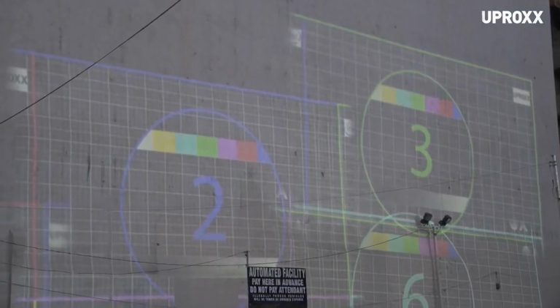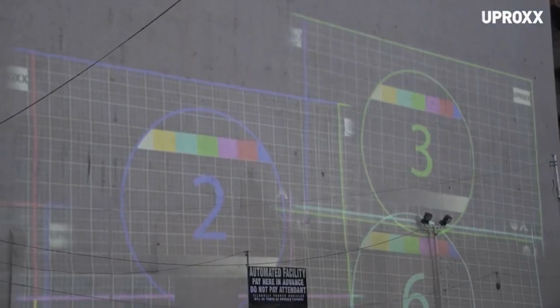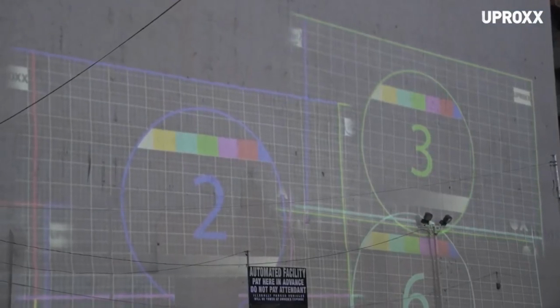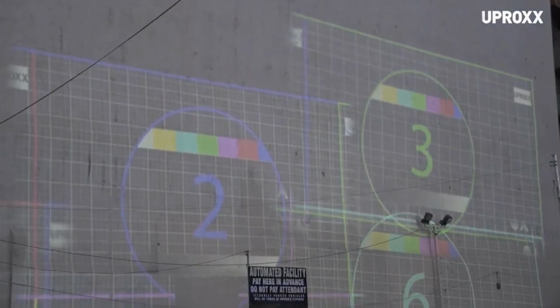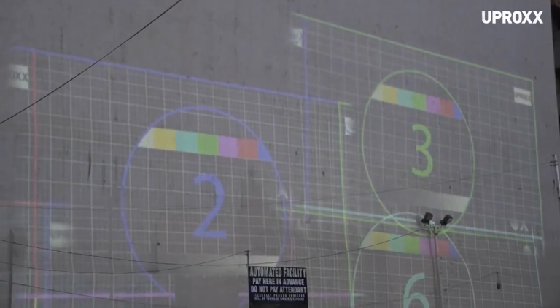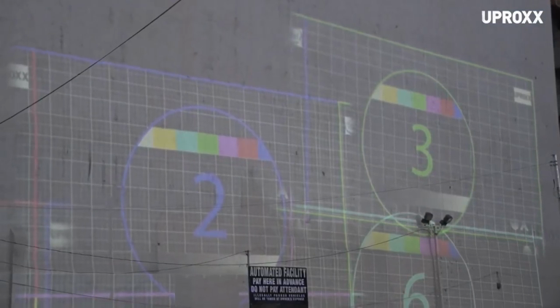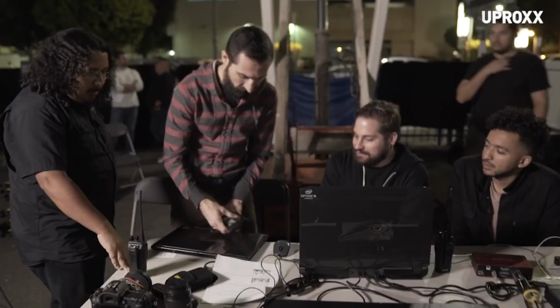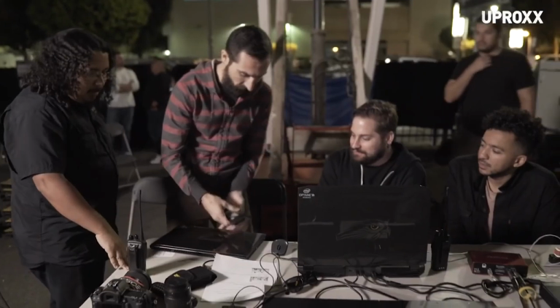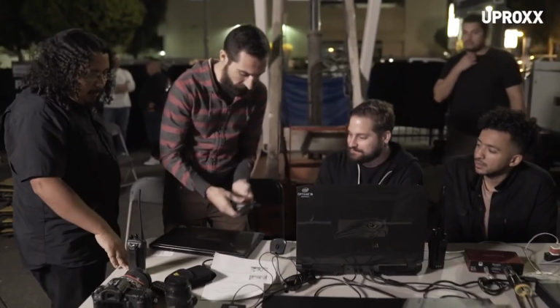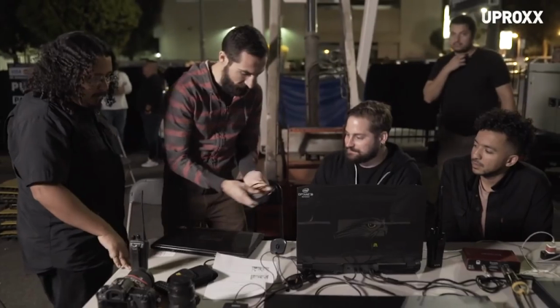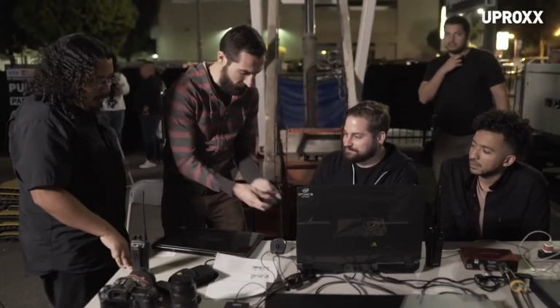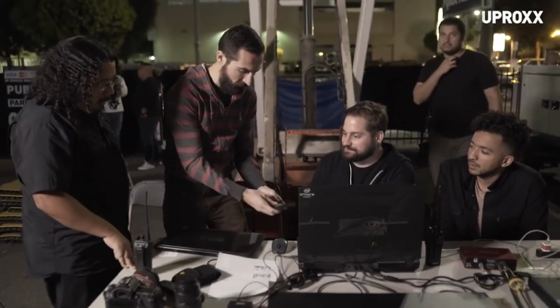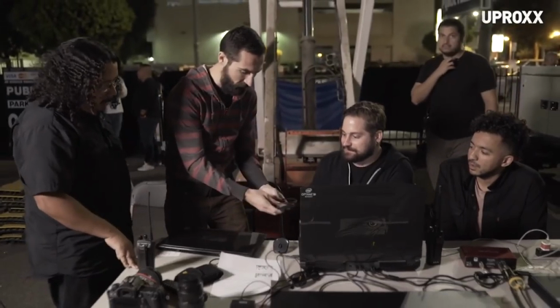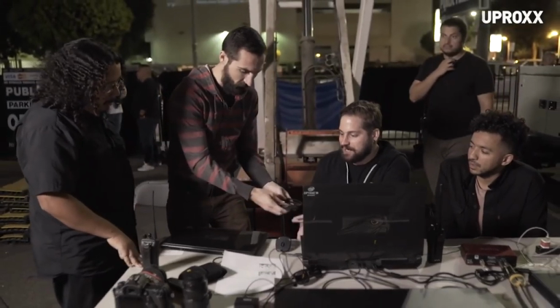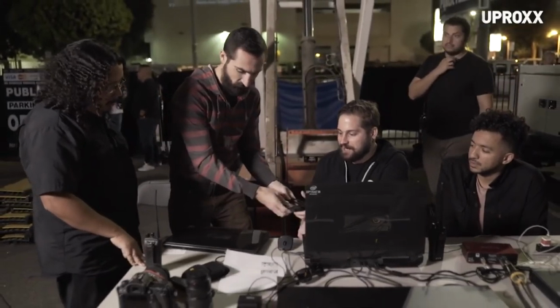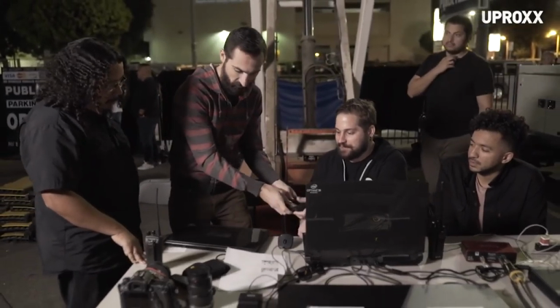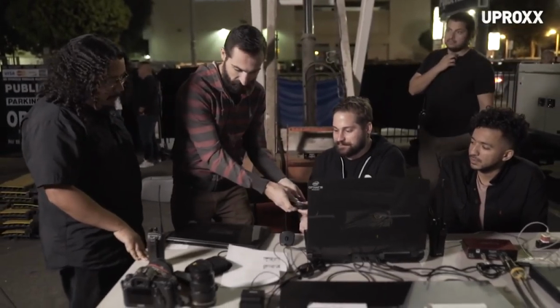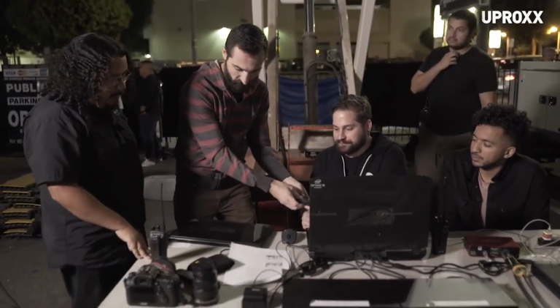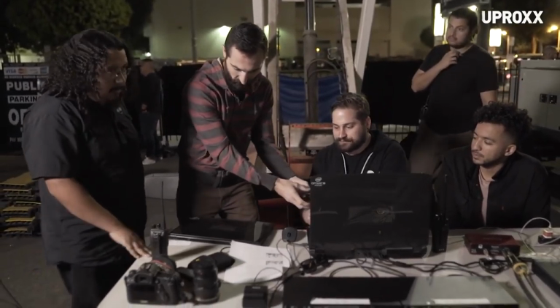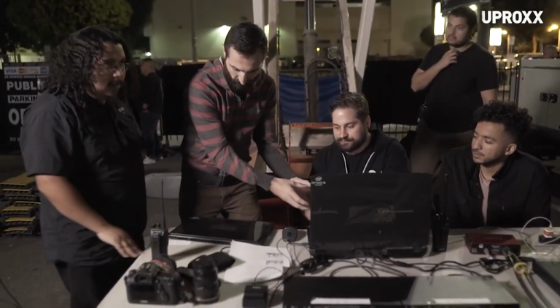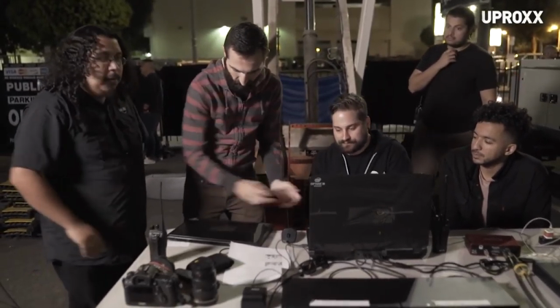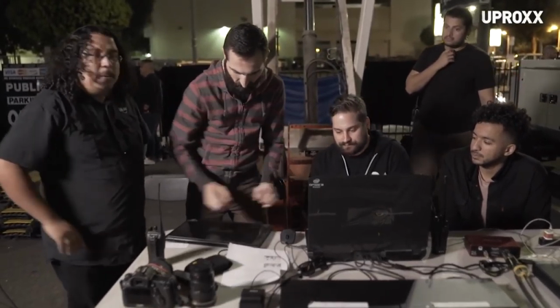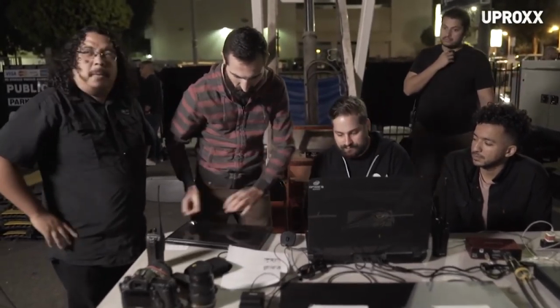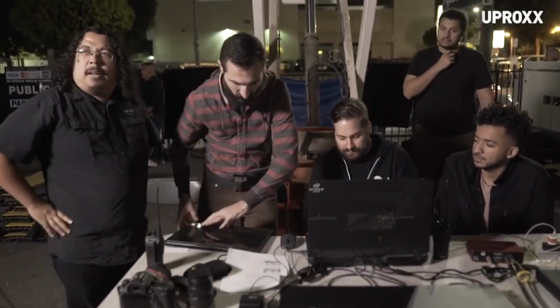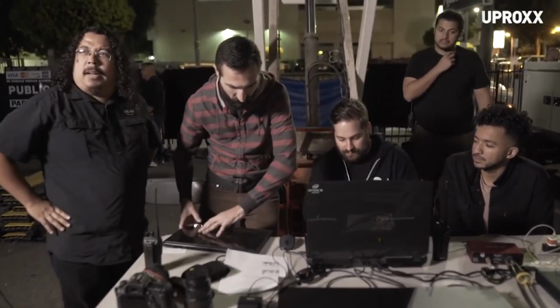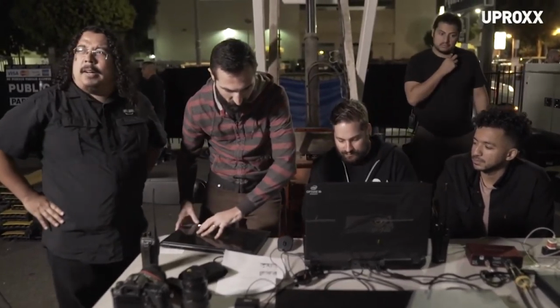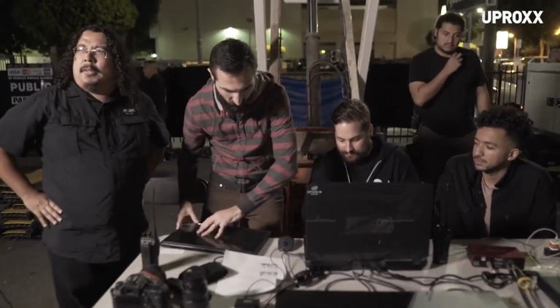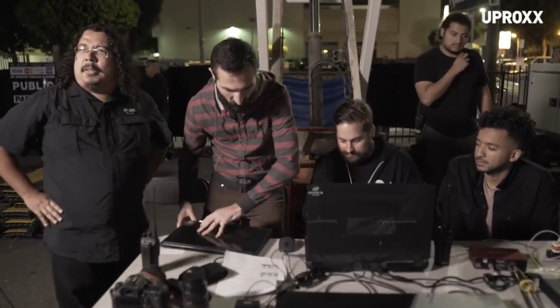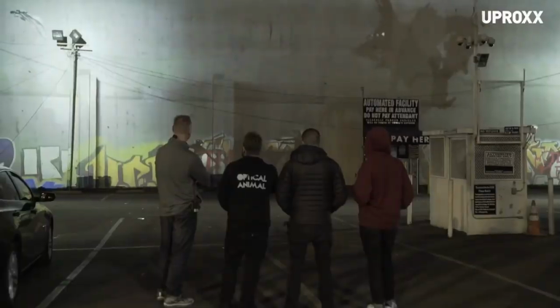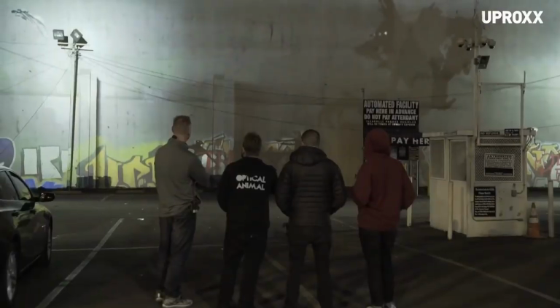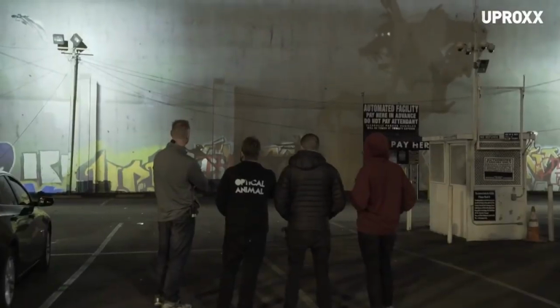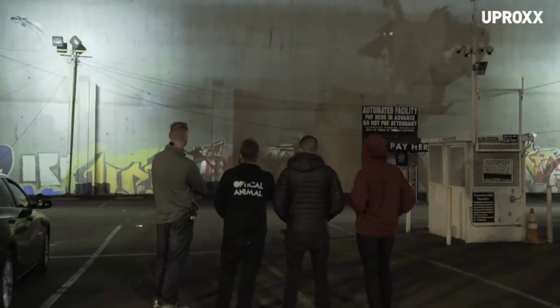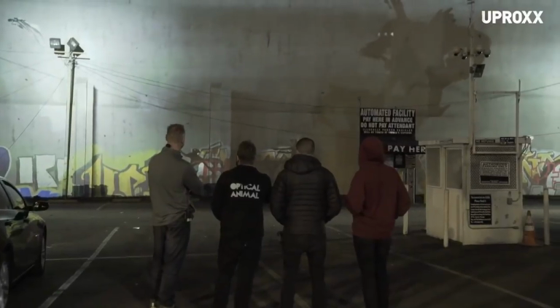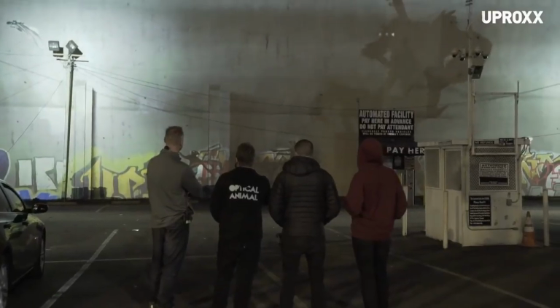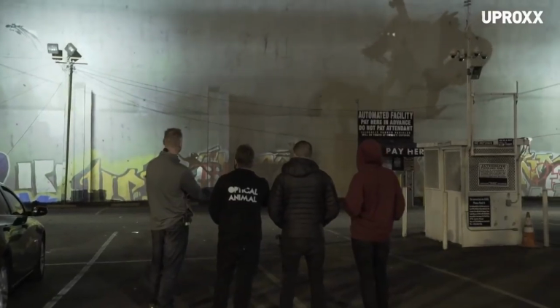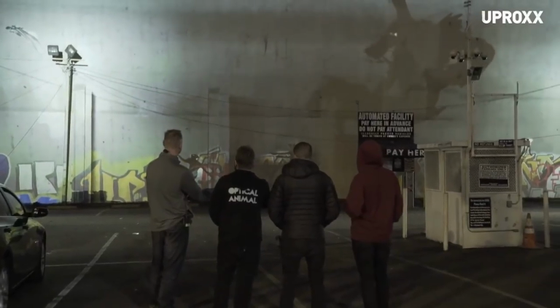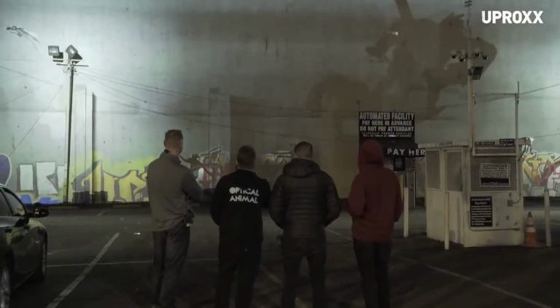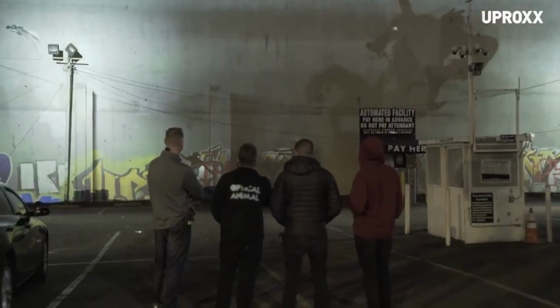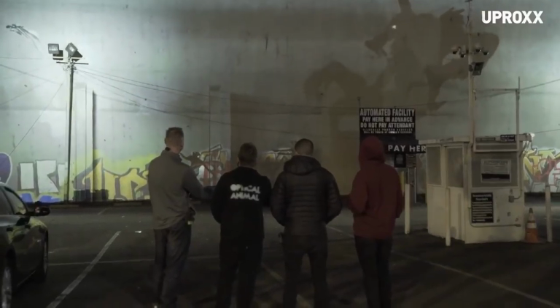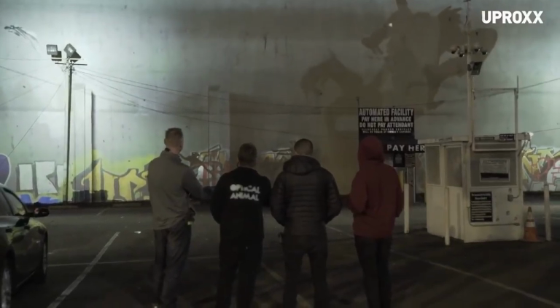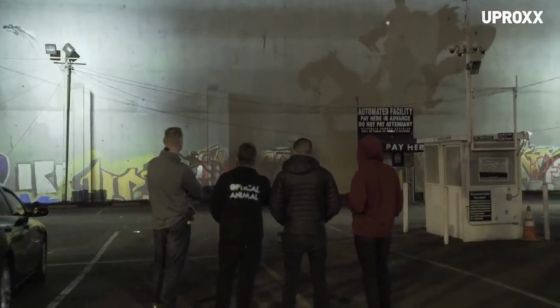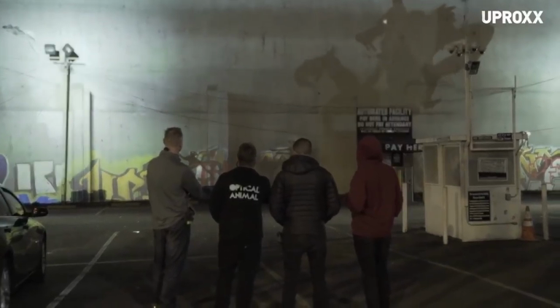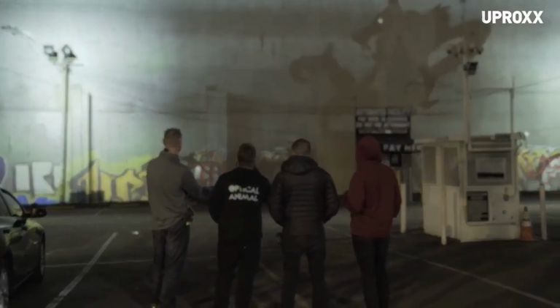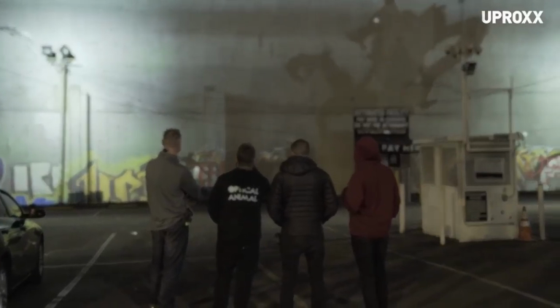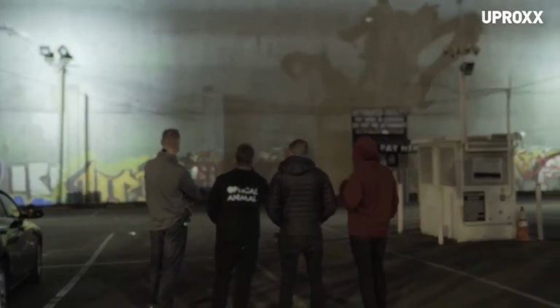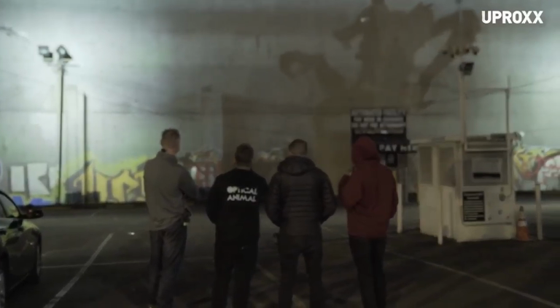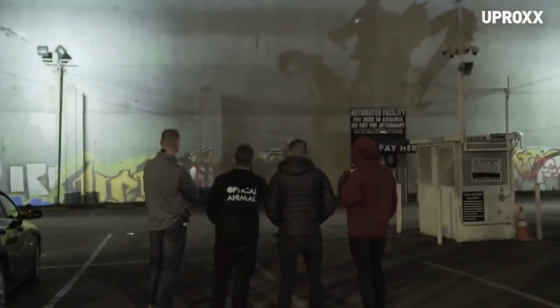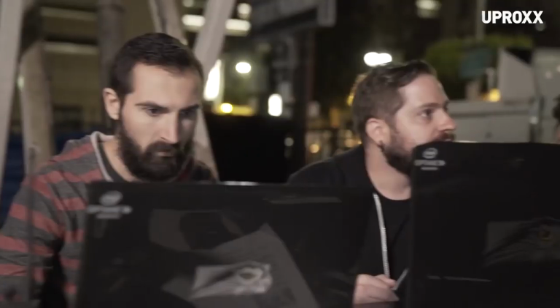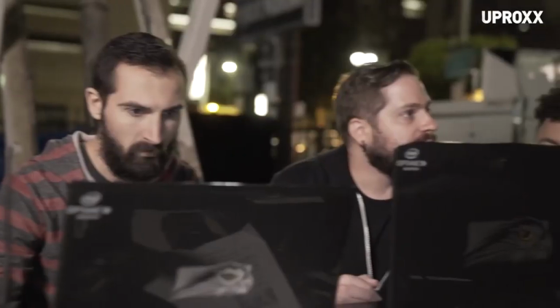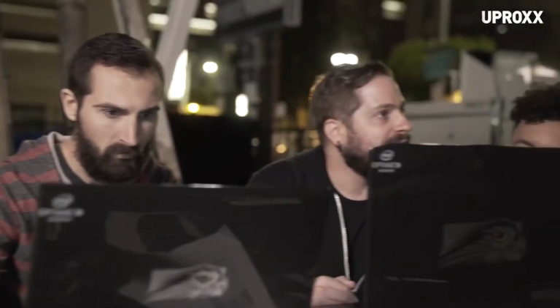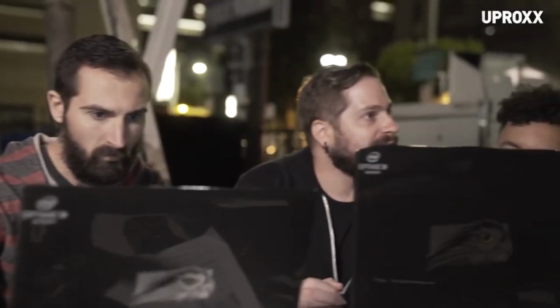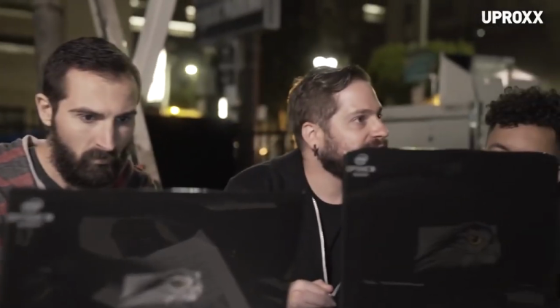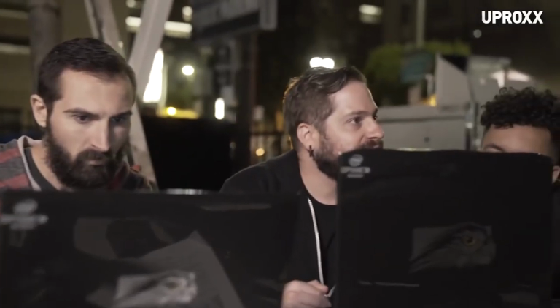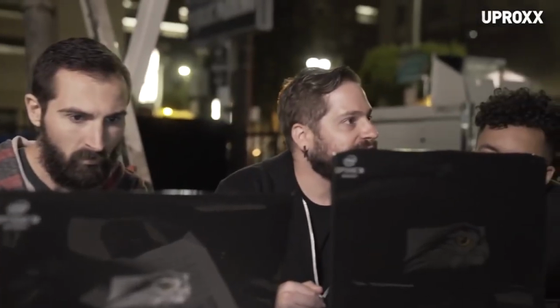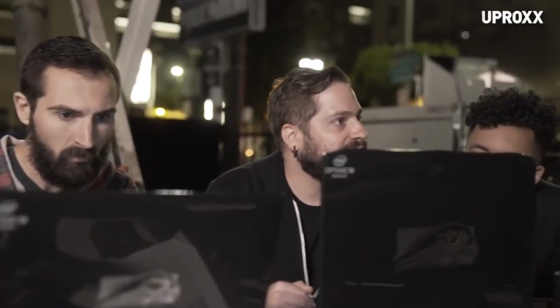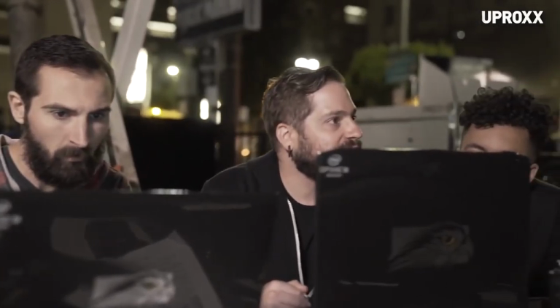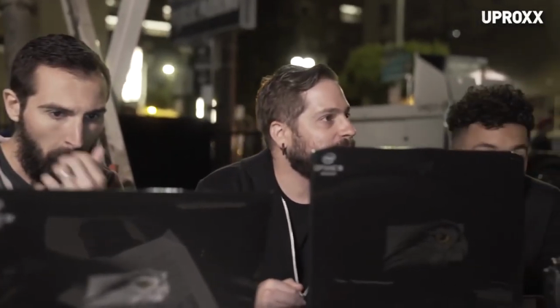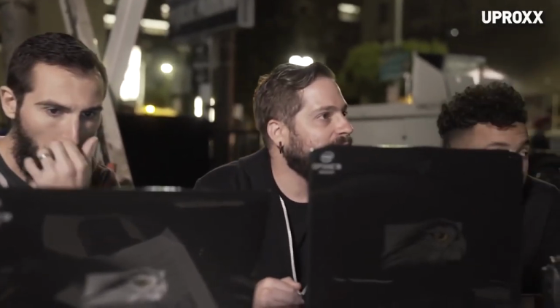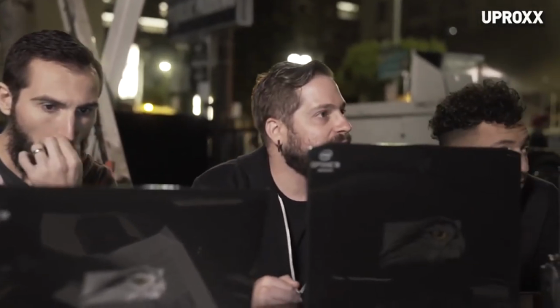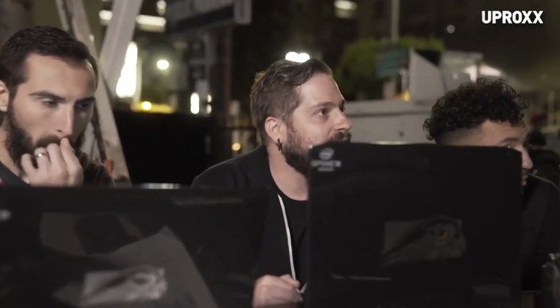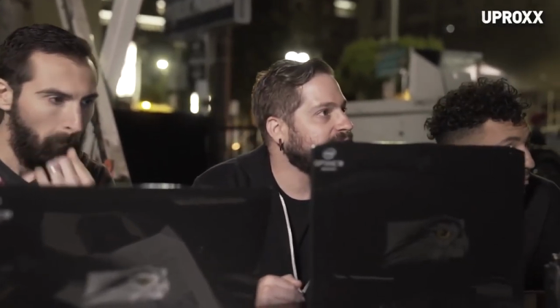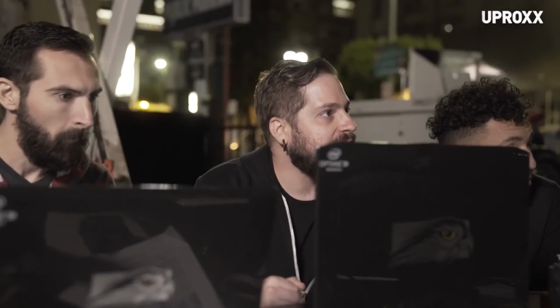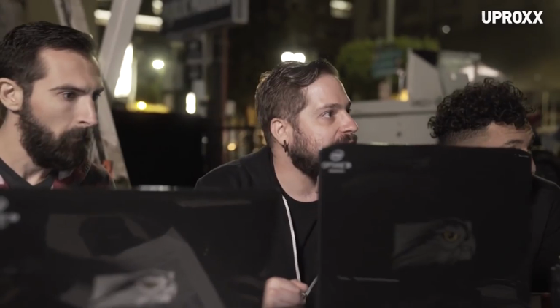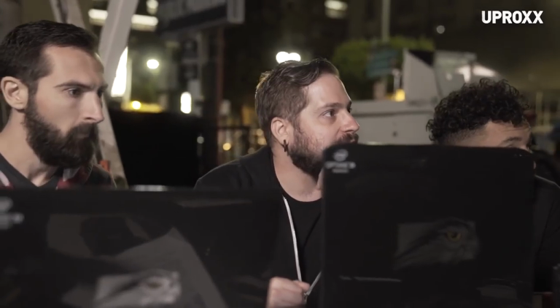You got the updated file? Yes, here's the drive there. So we moved the shadows and stuff a bit. Yeah, it looks like it's spot on now.